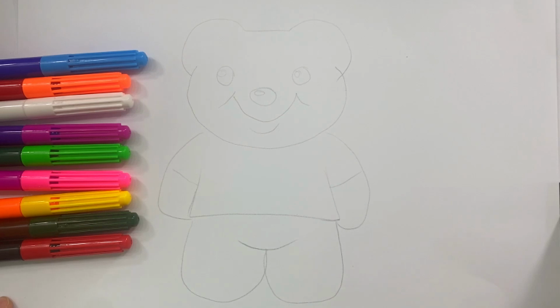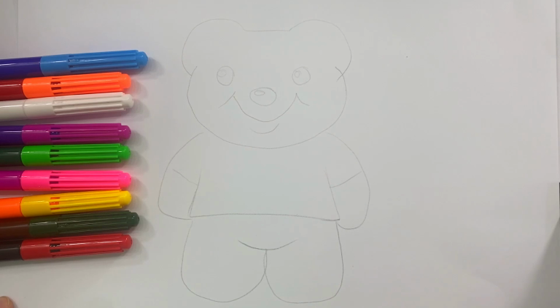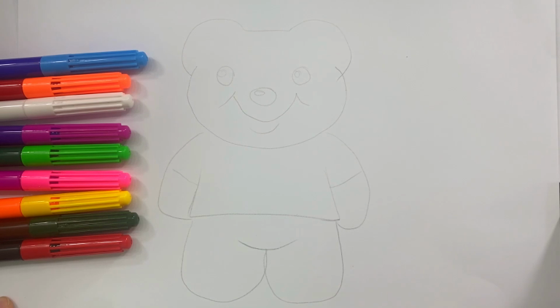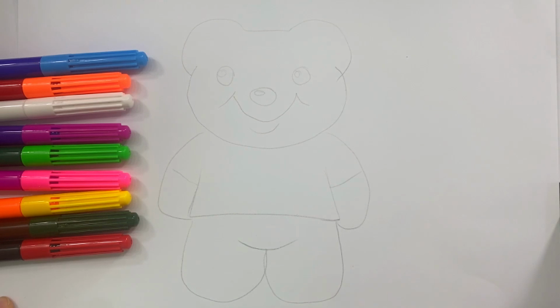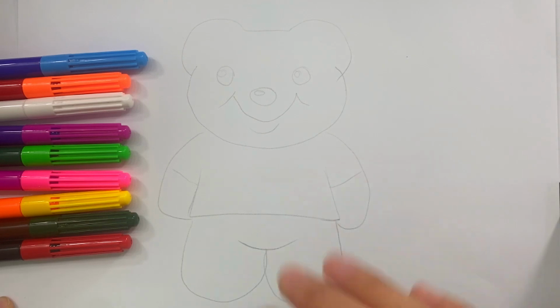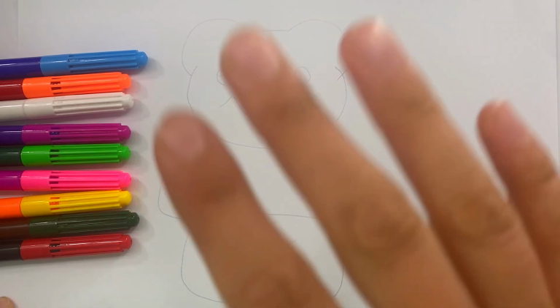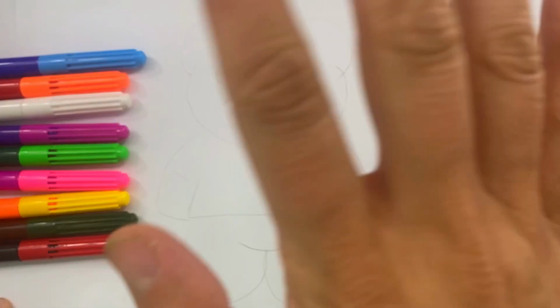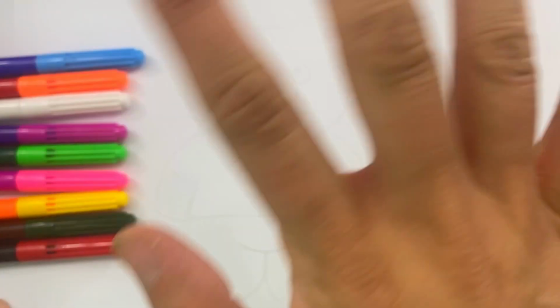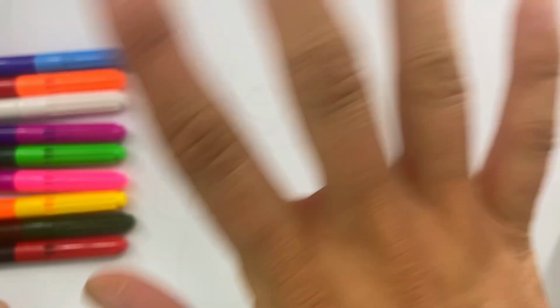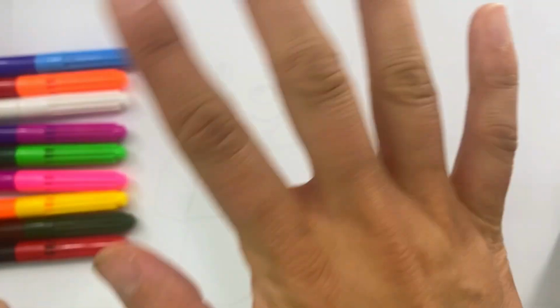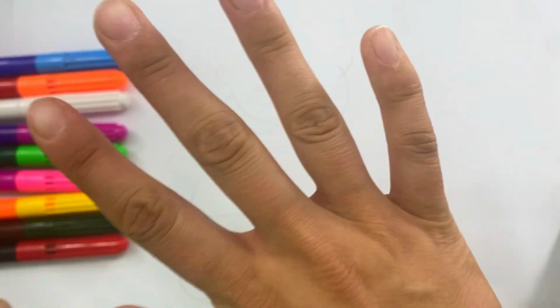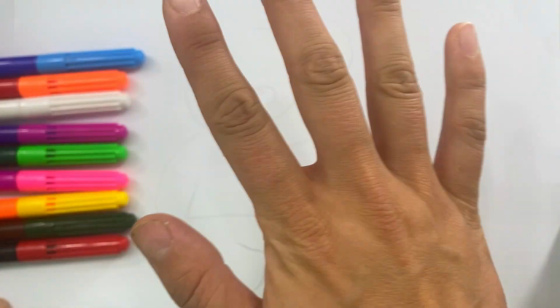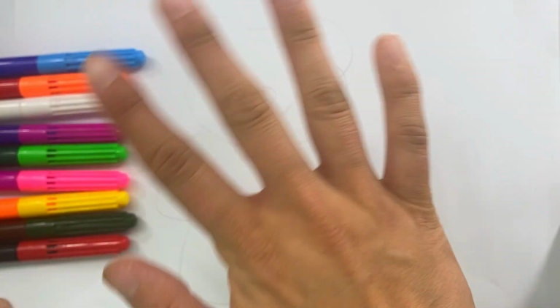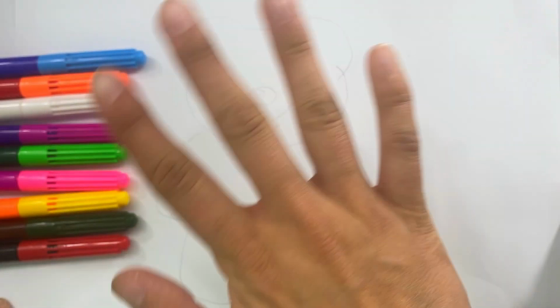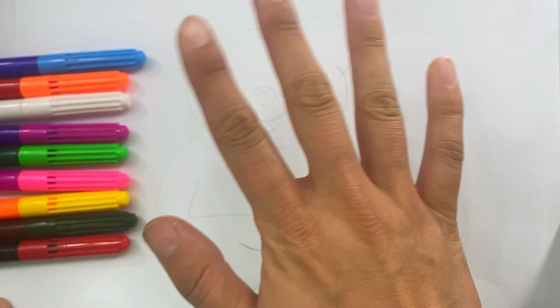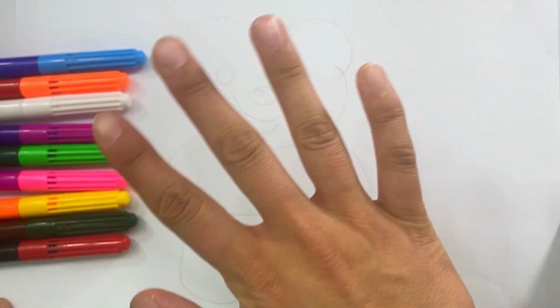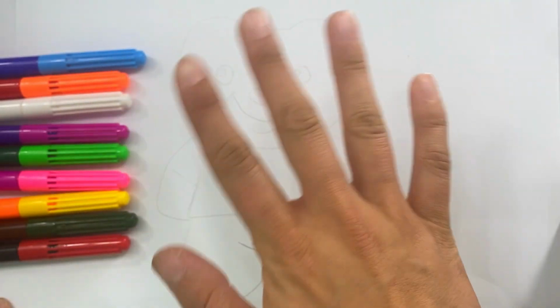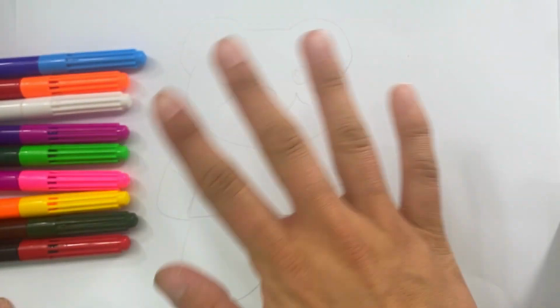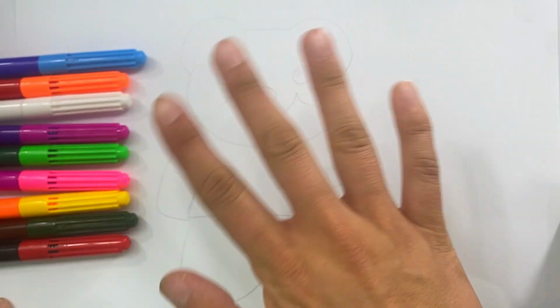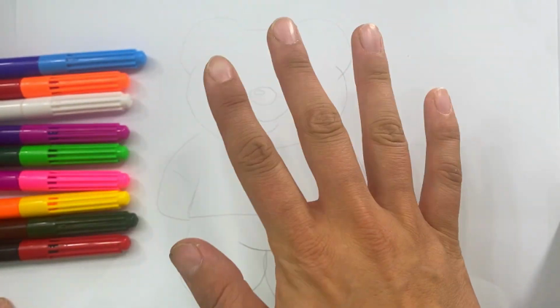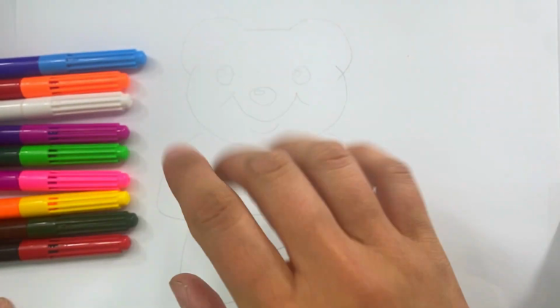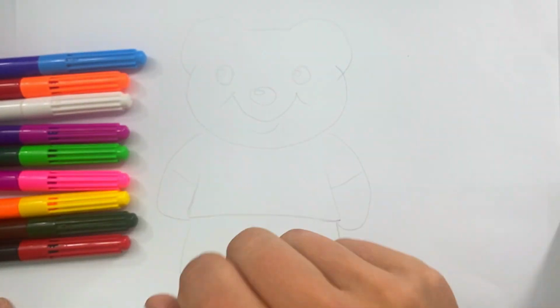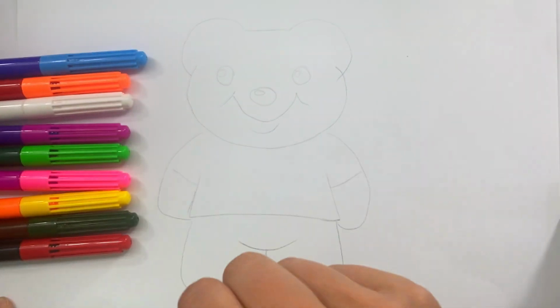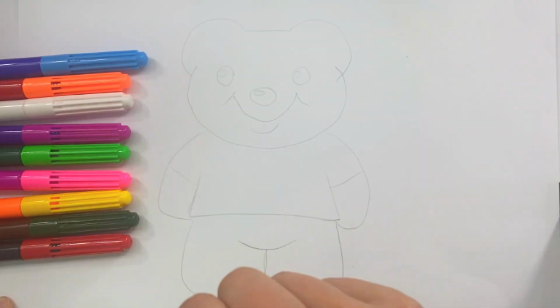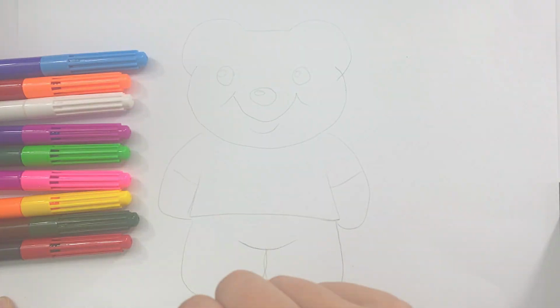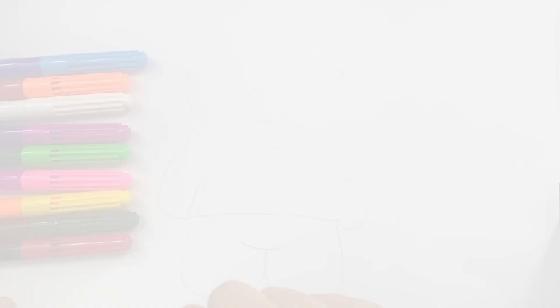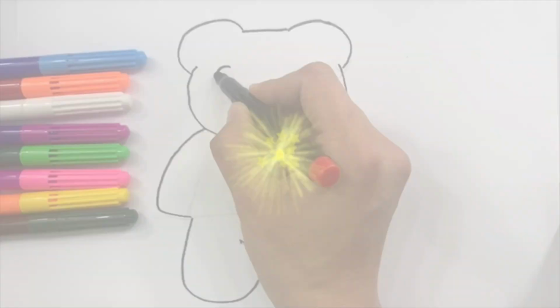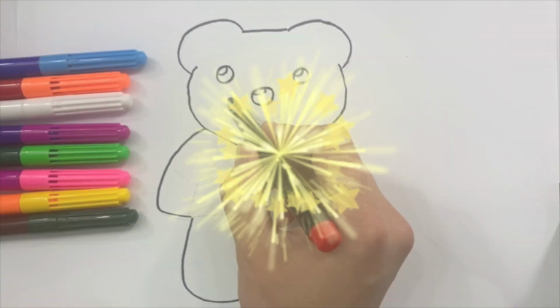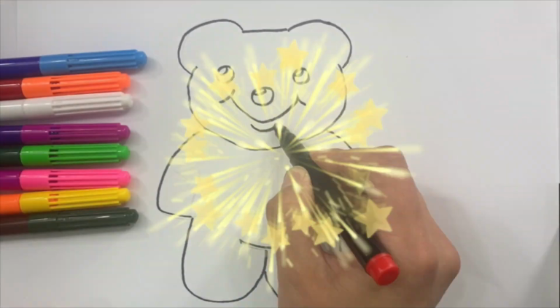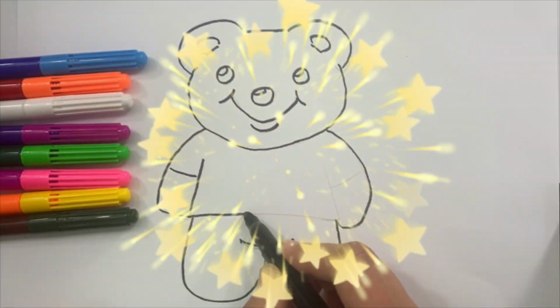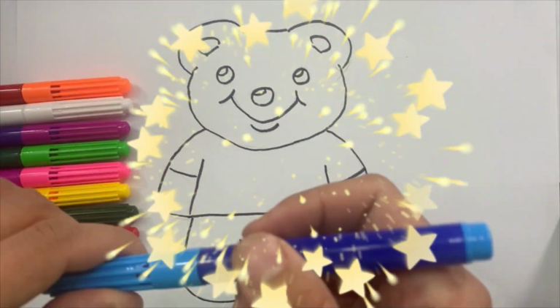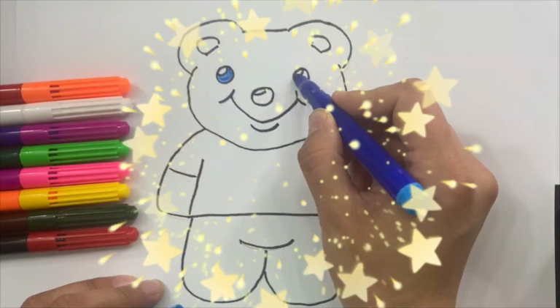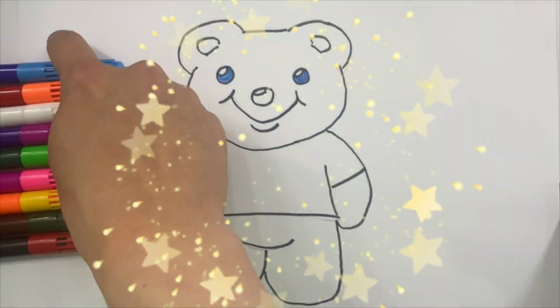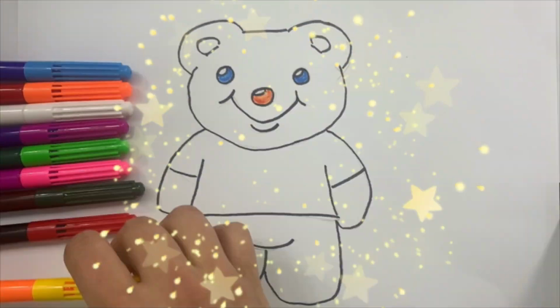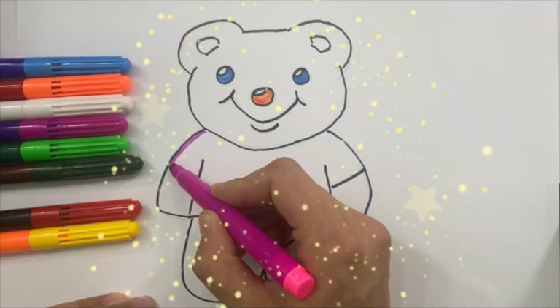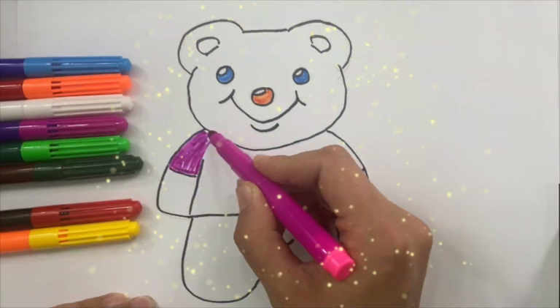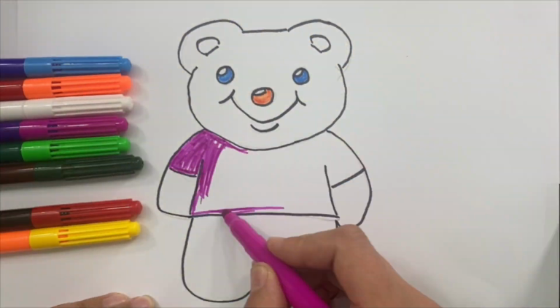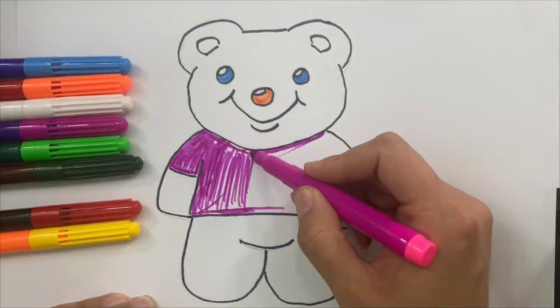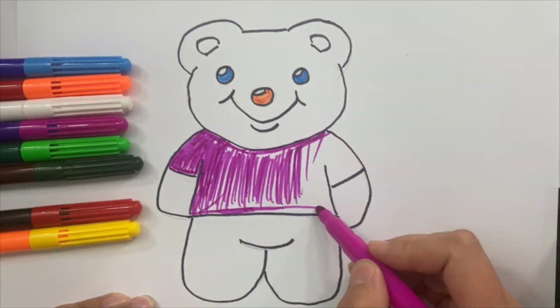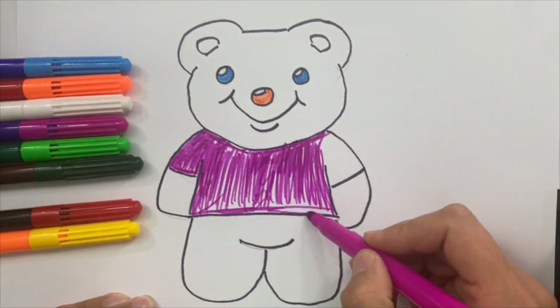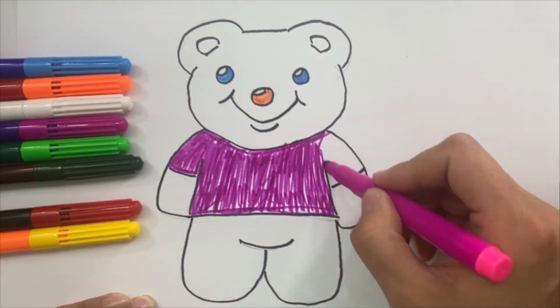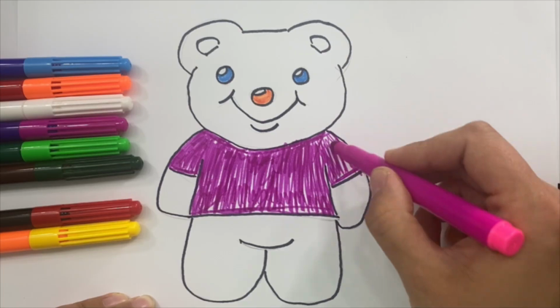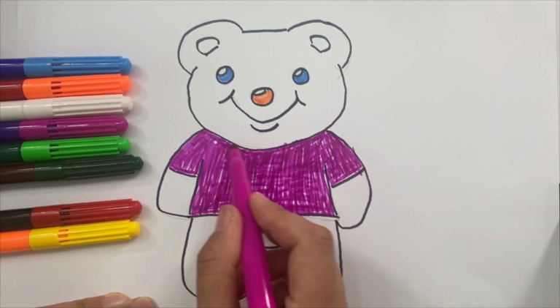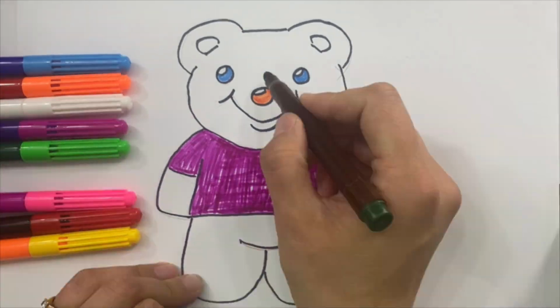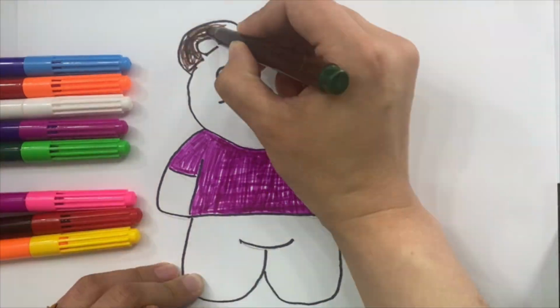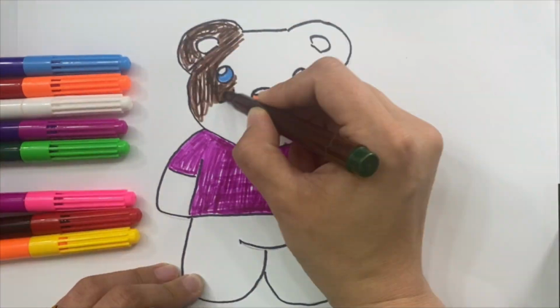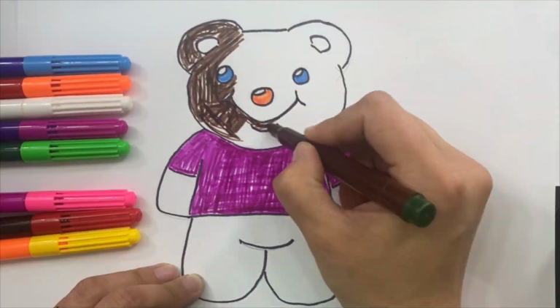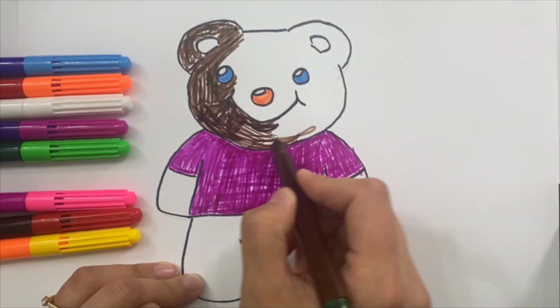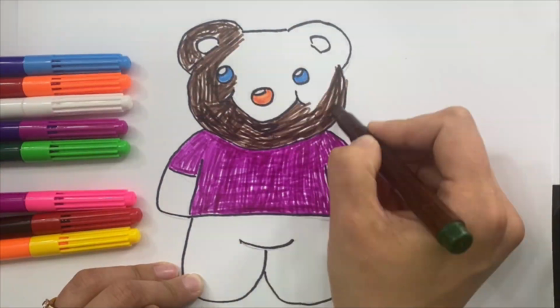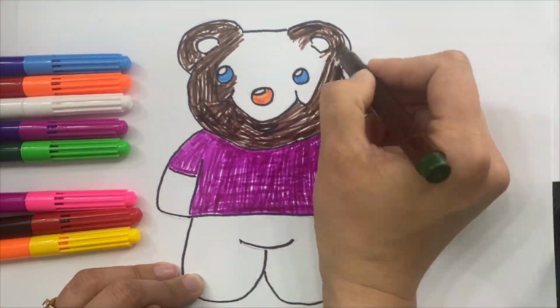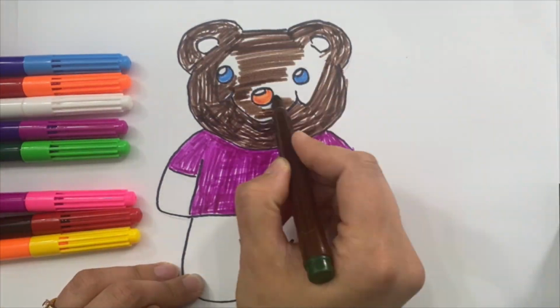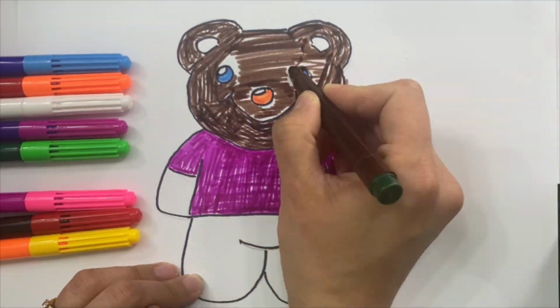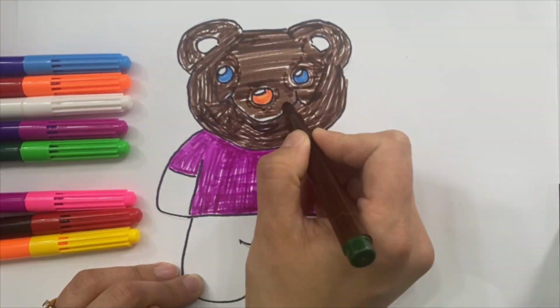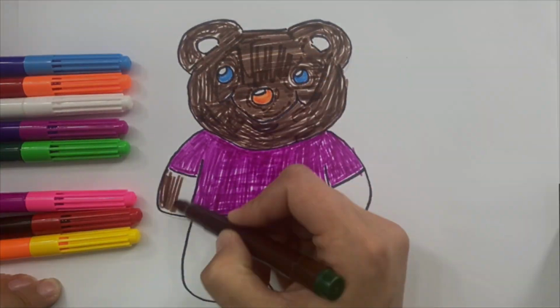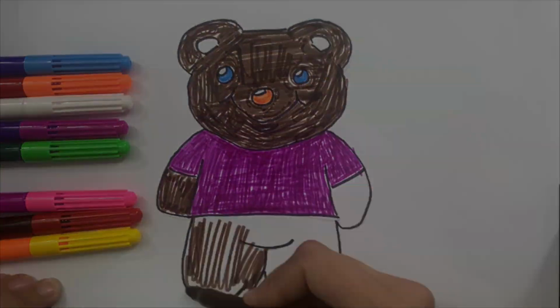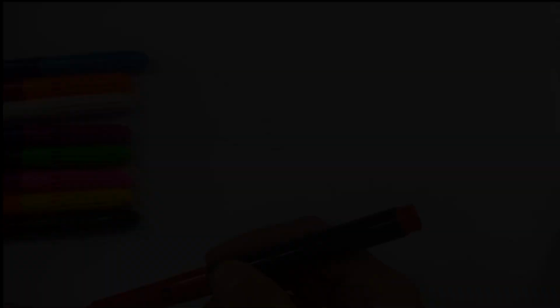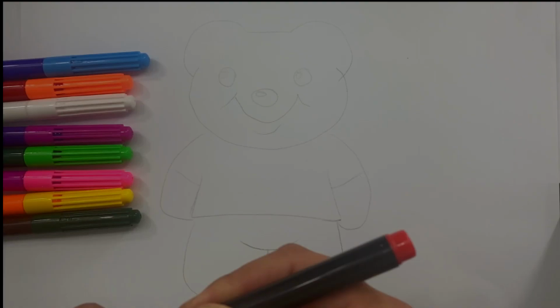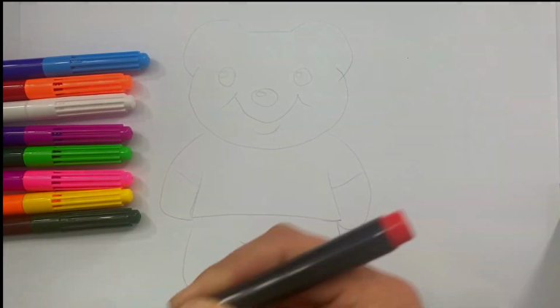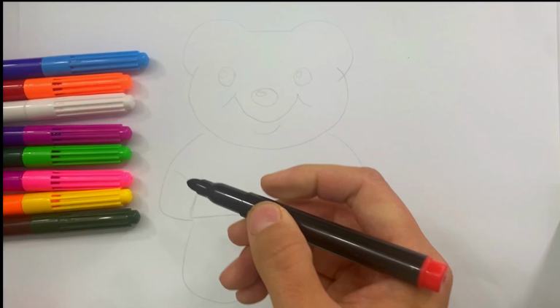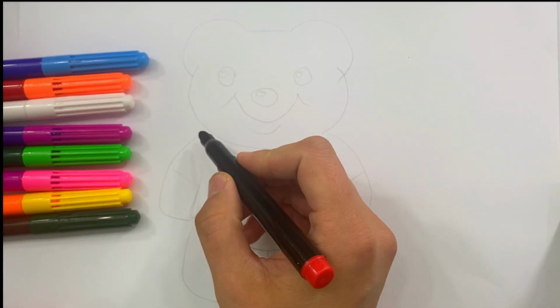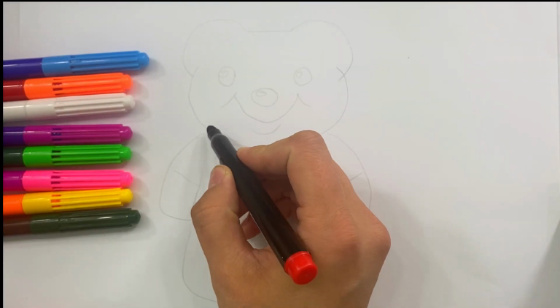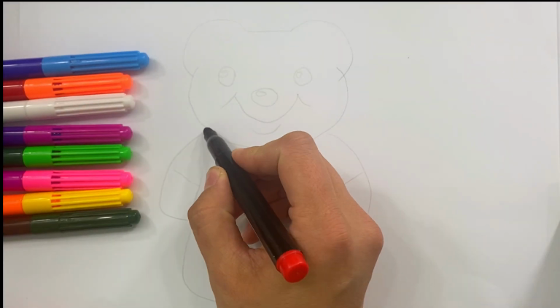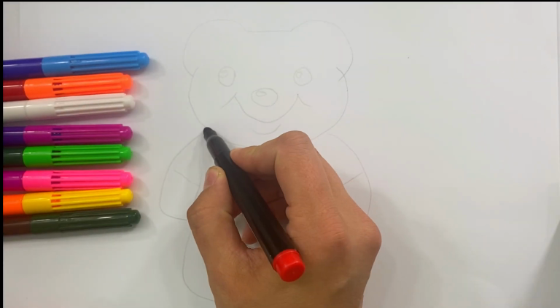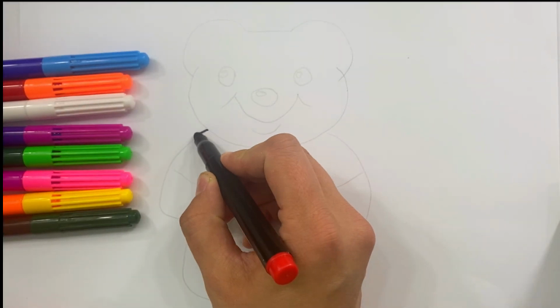Hey kids! Today we will draw a bear. Let's get started!